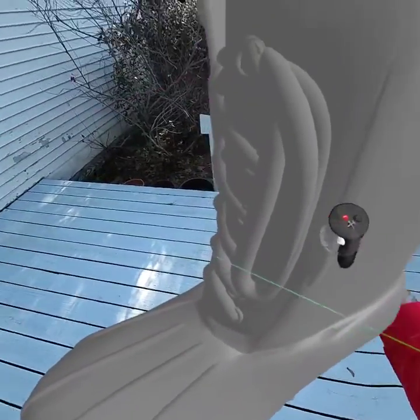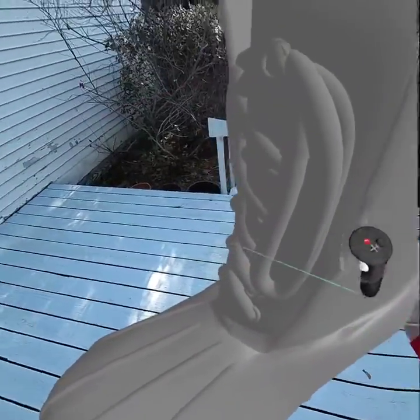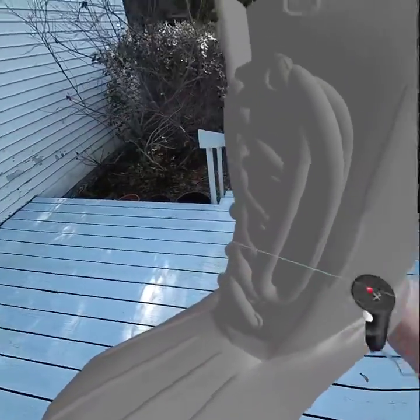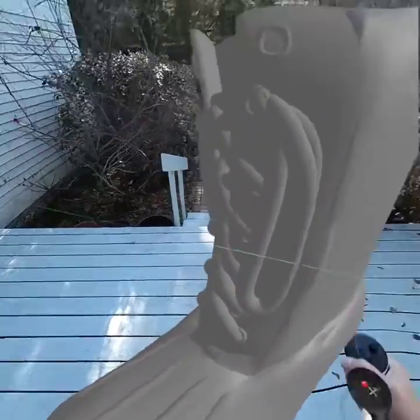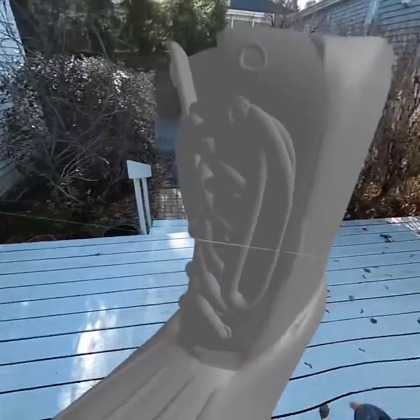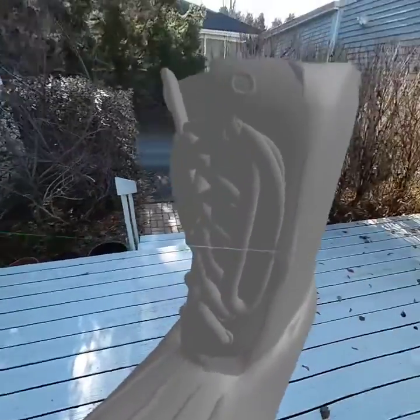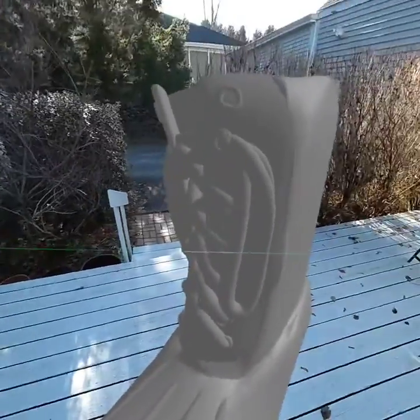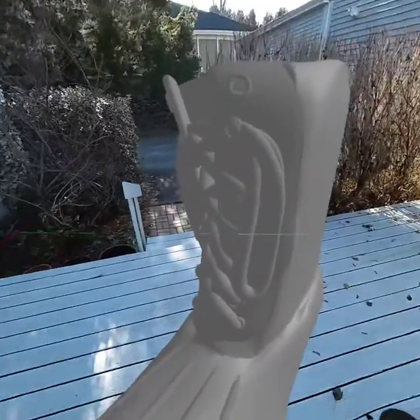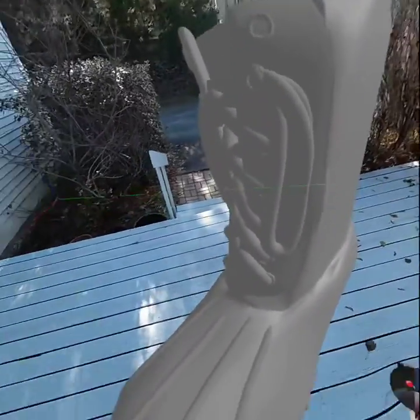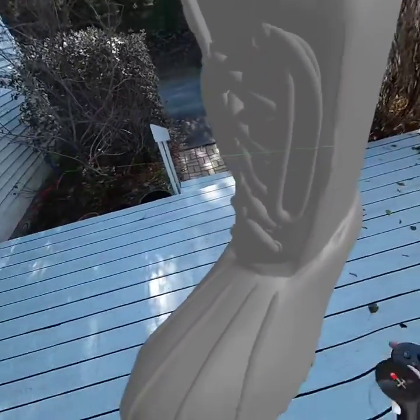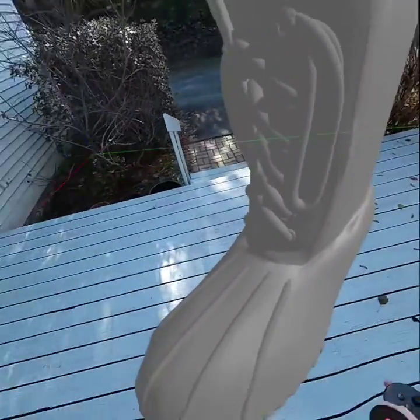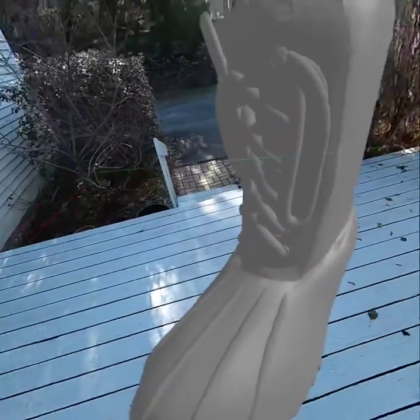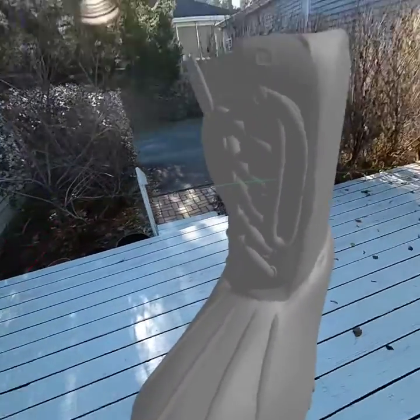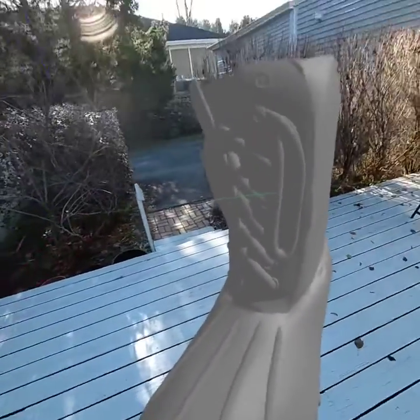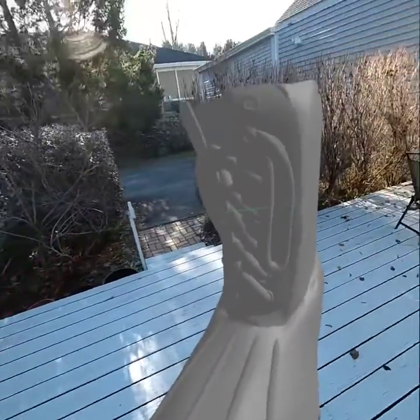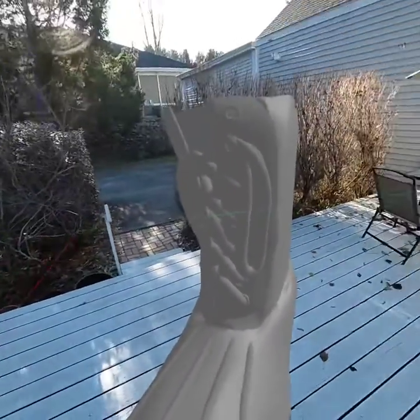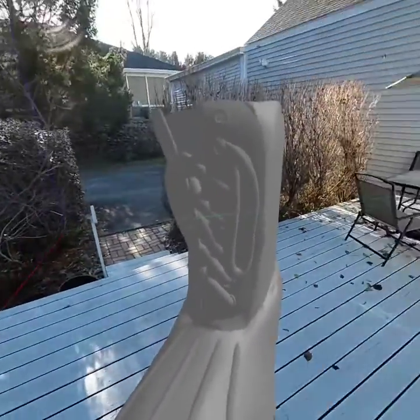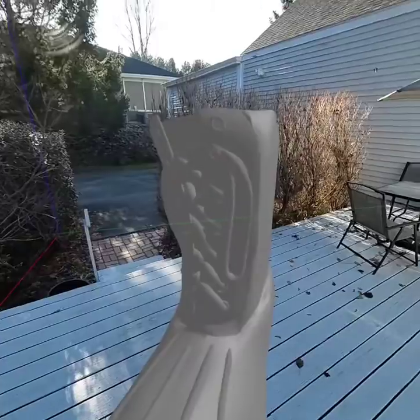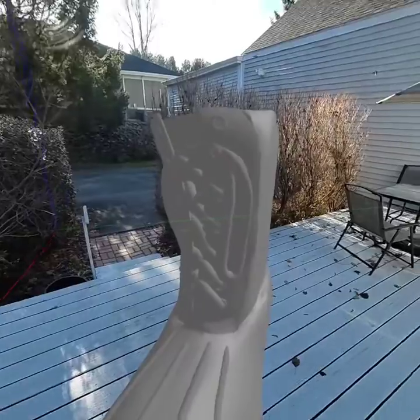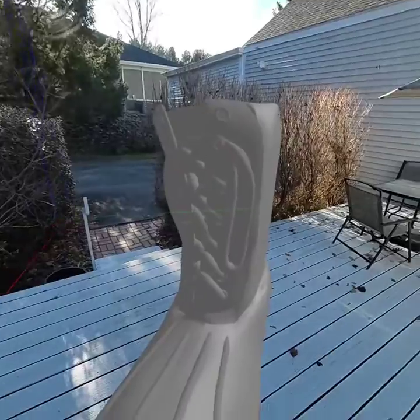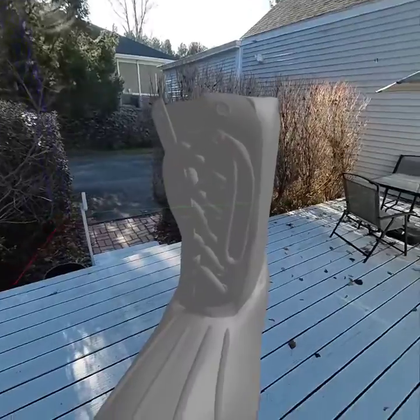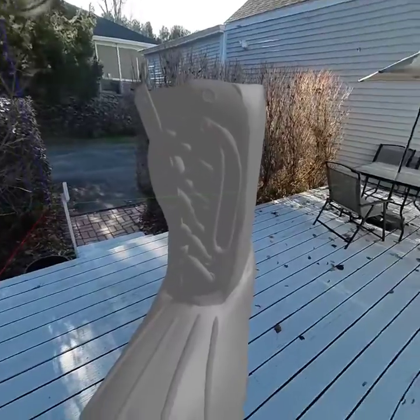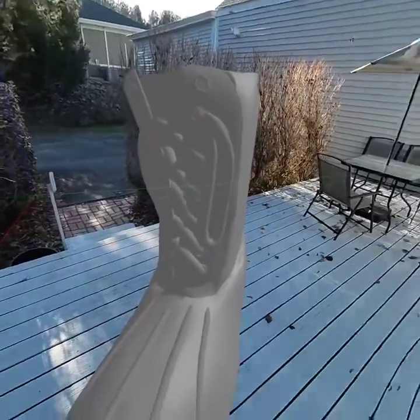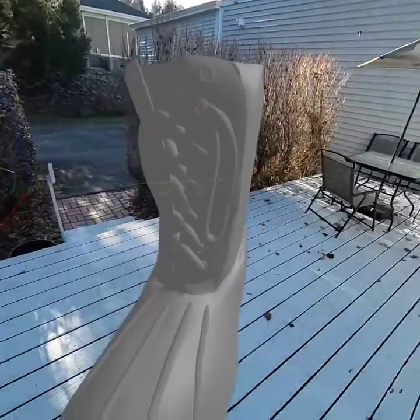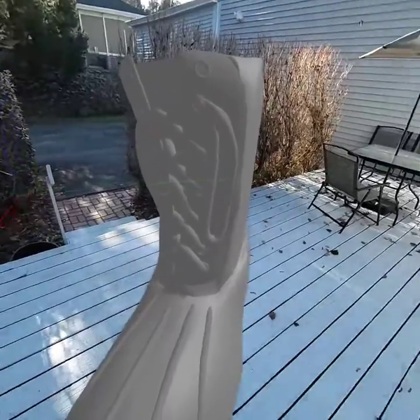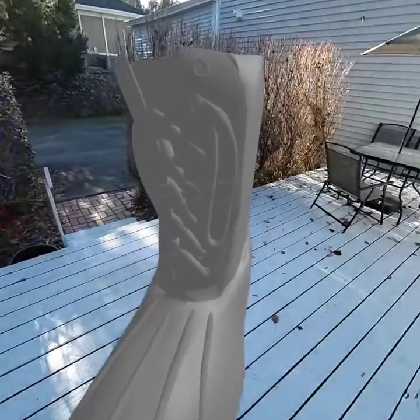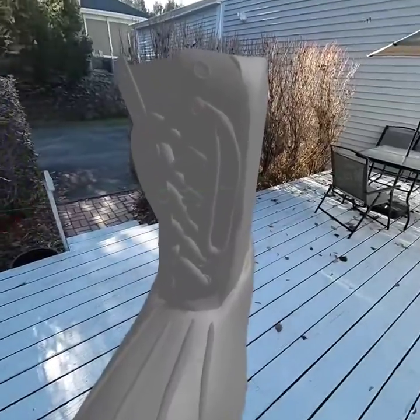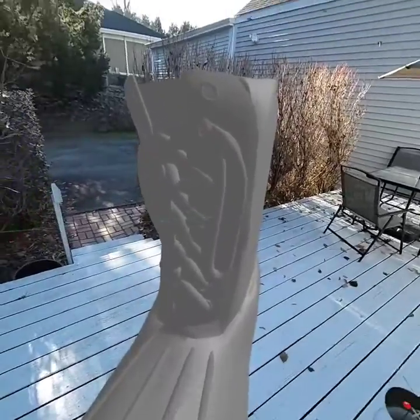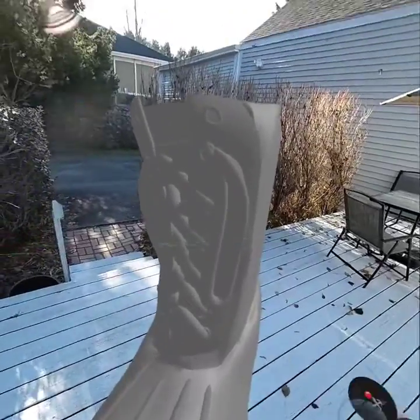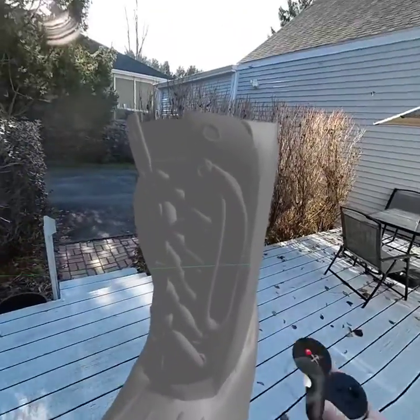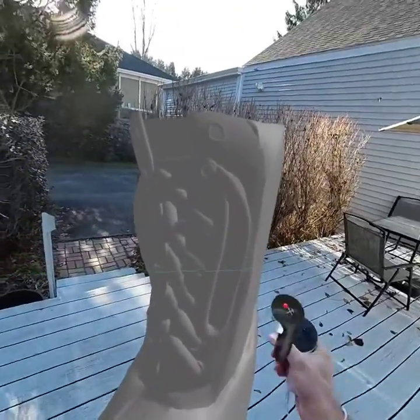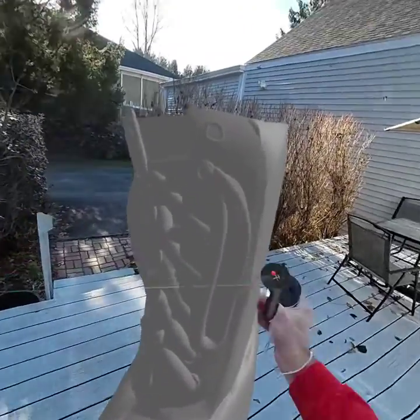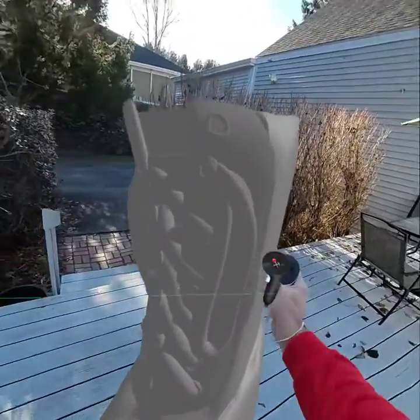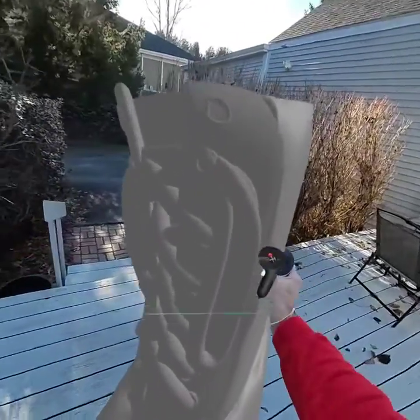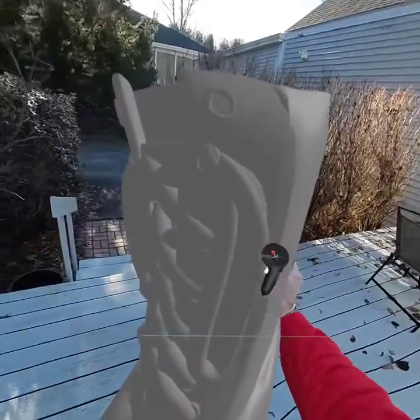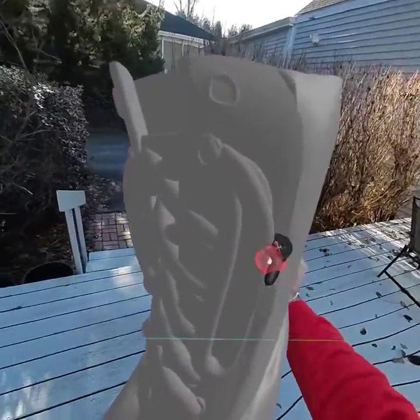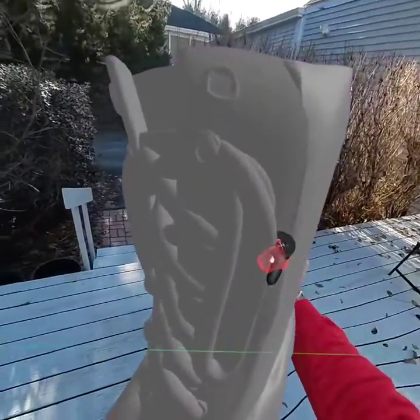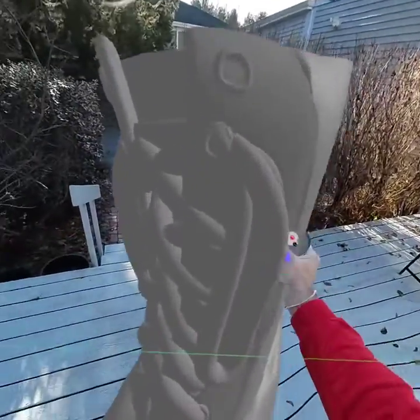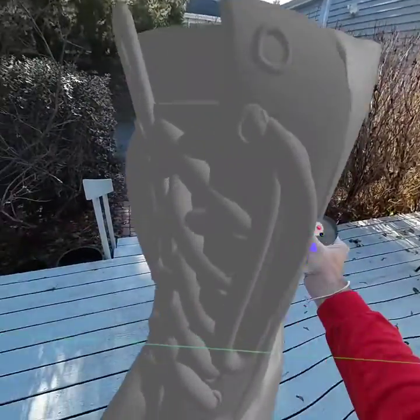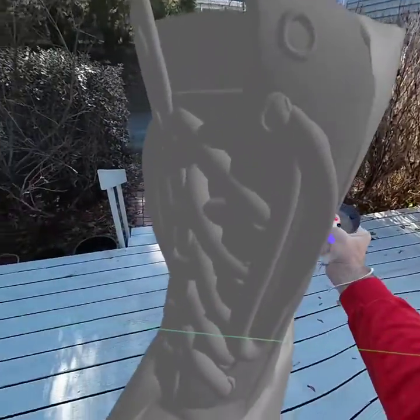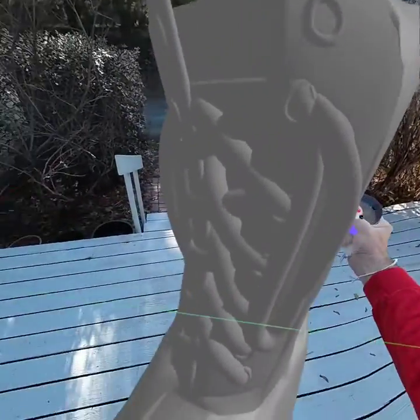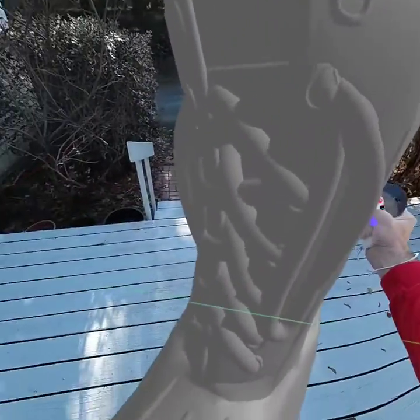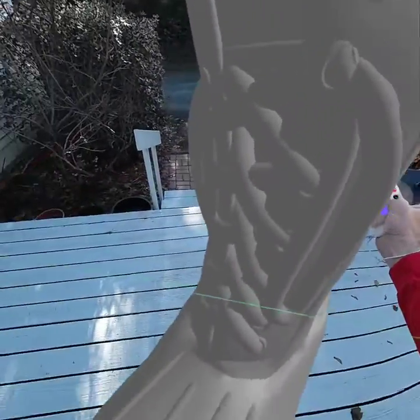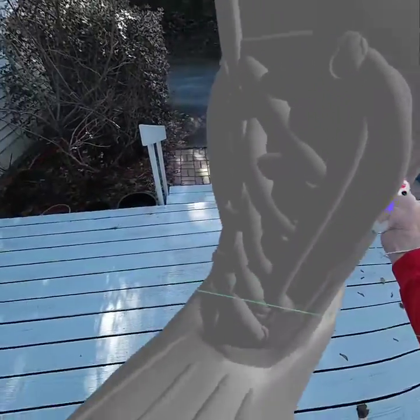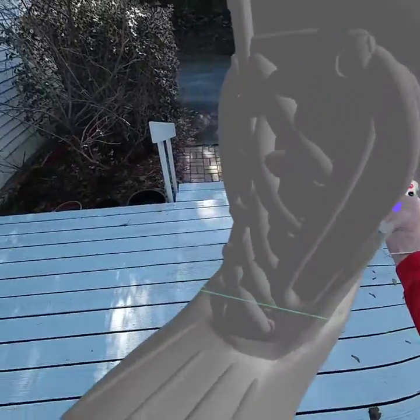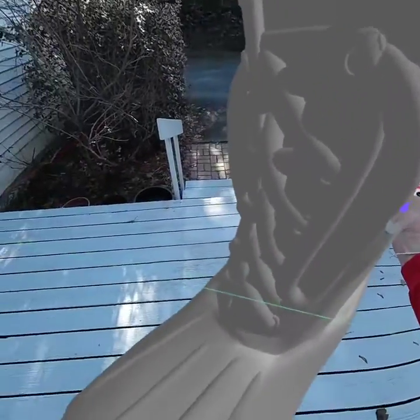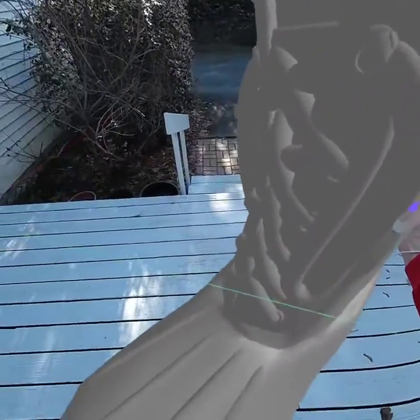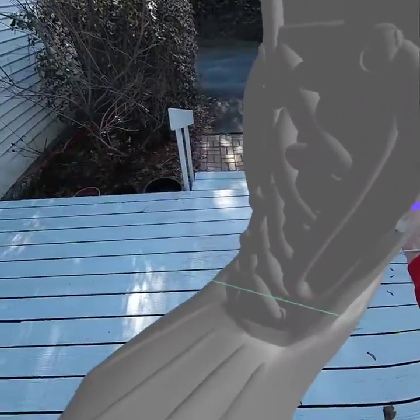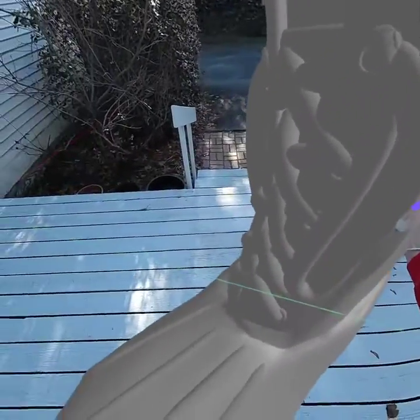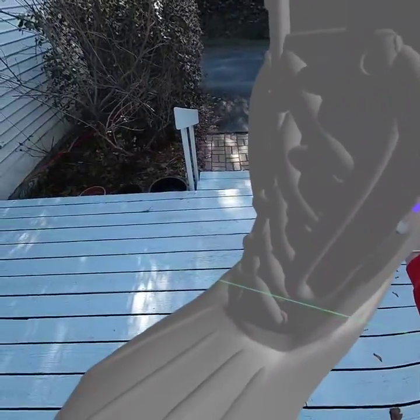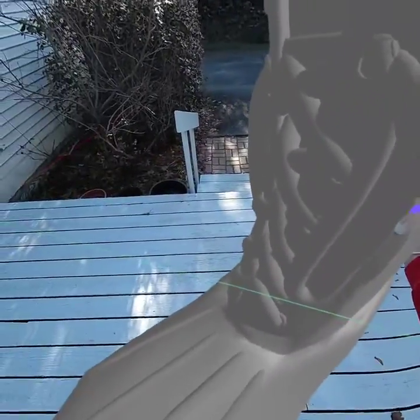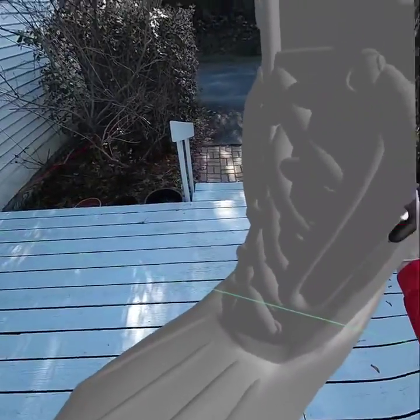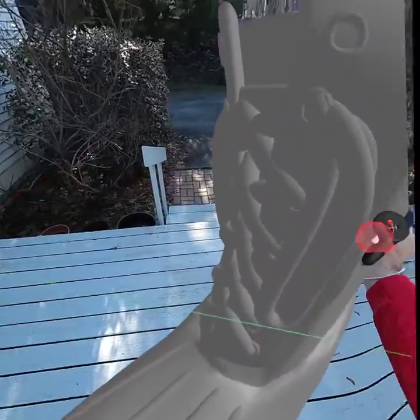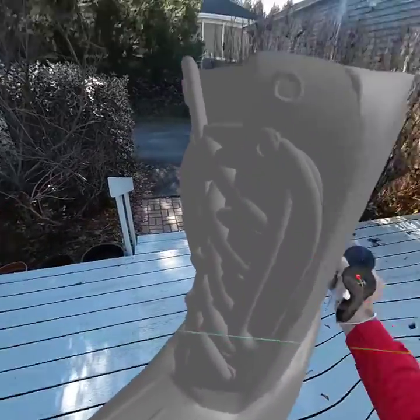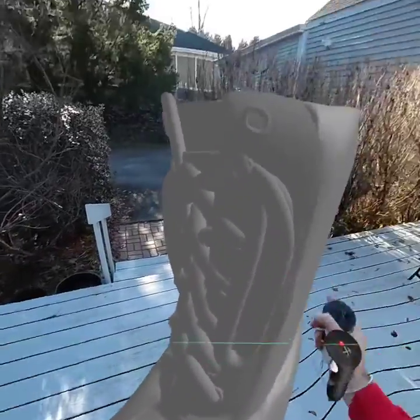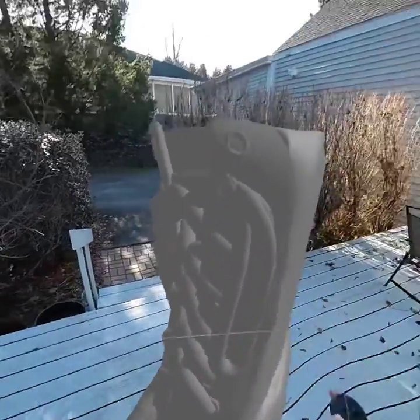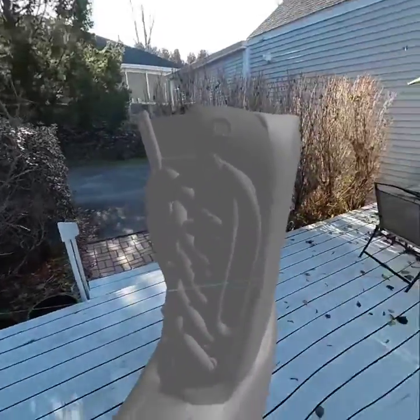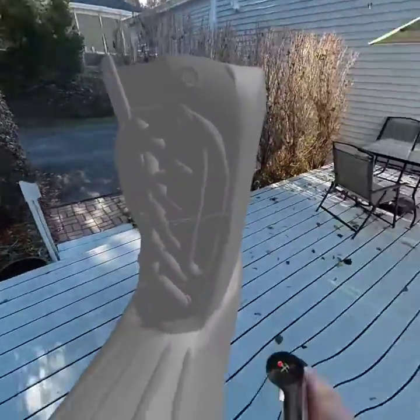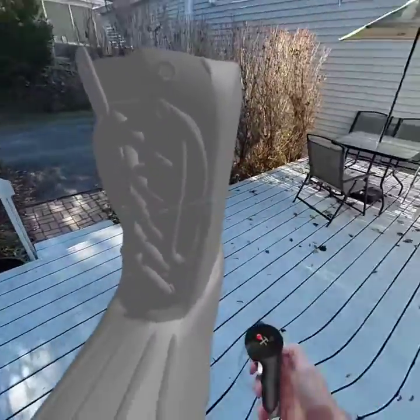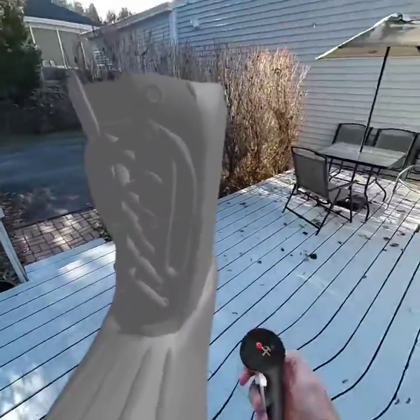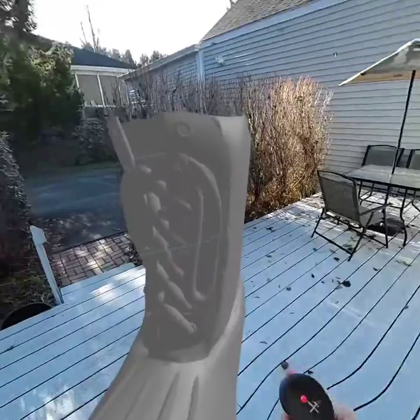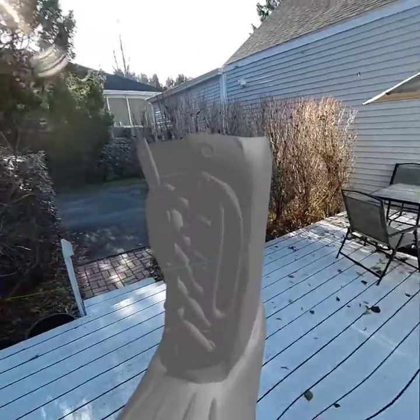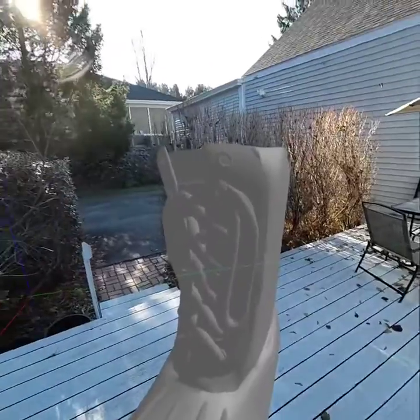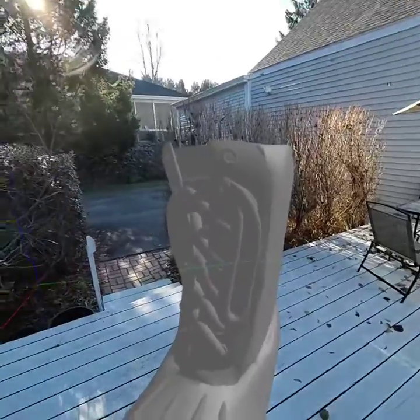That's what it's like working in GravitySketch and VR — 3D modeling in pass-through mode.